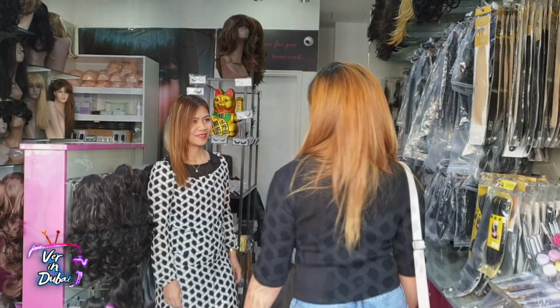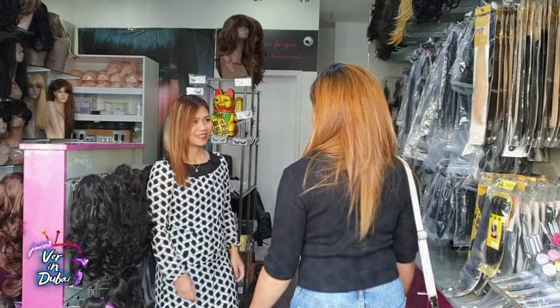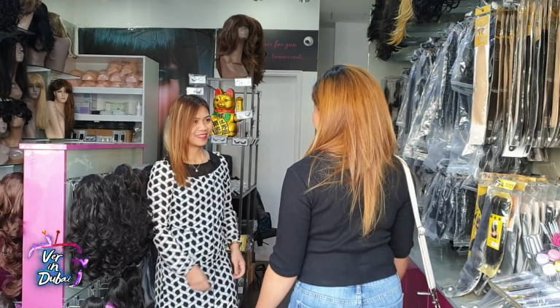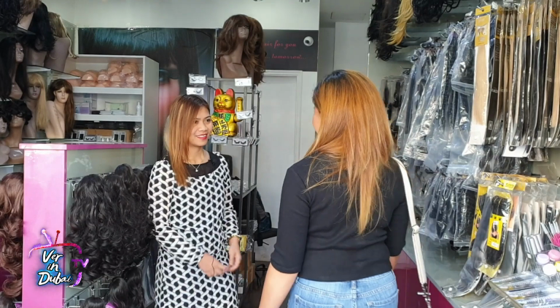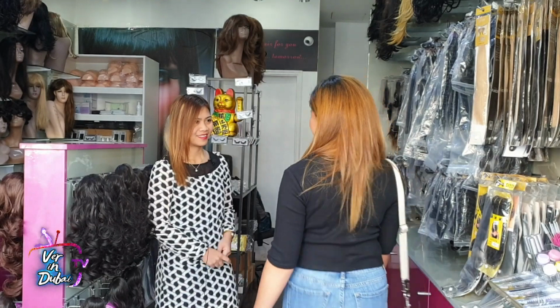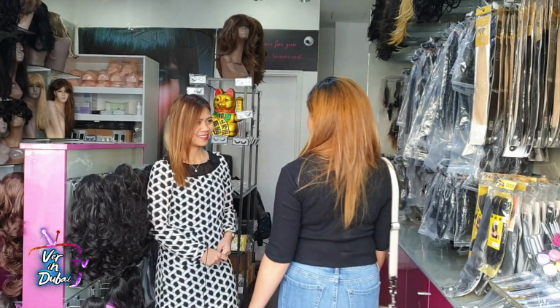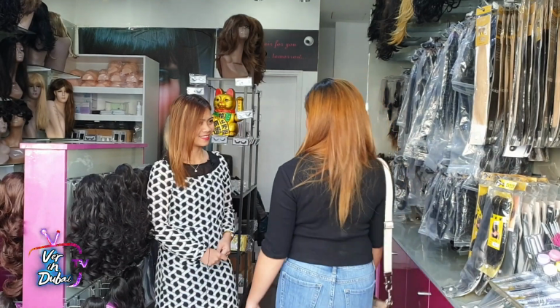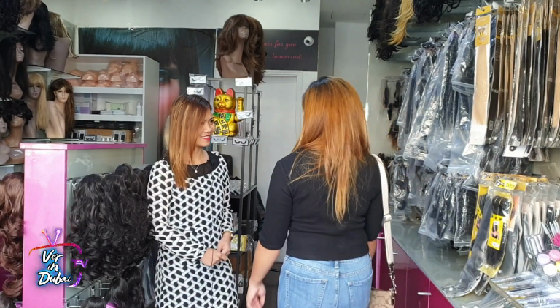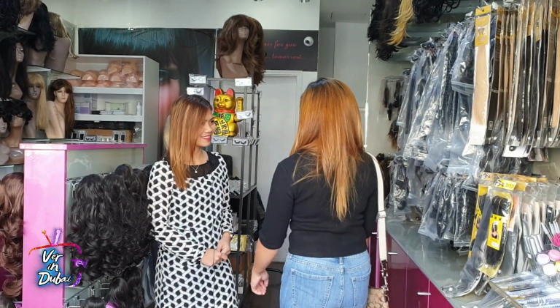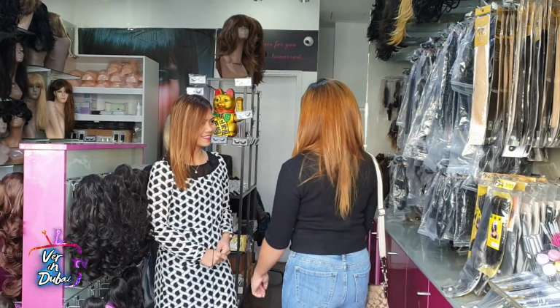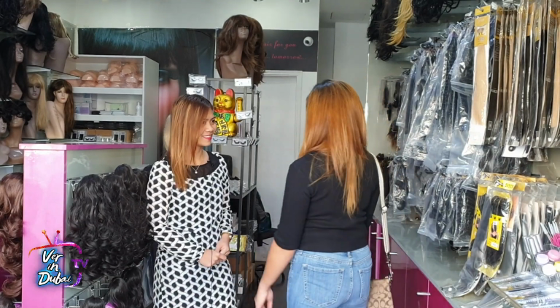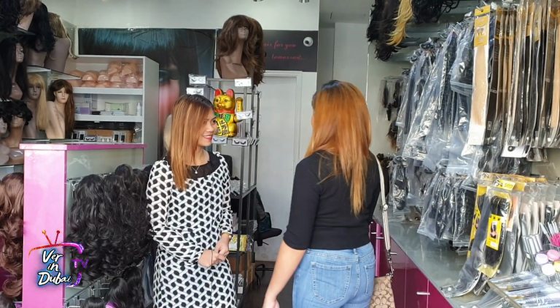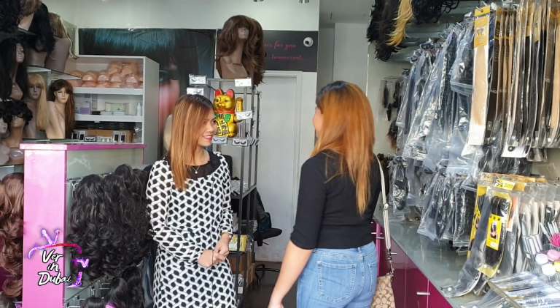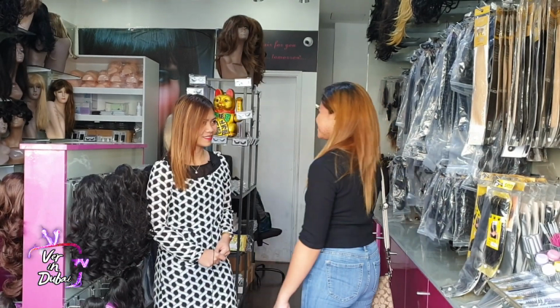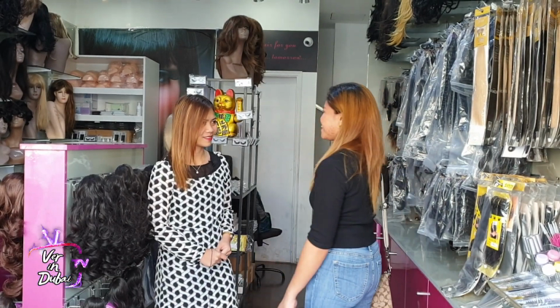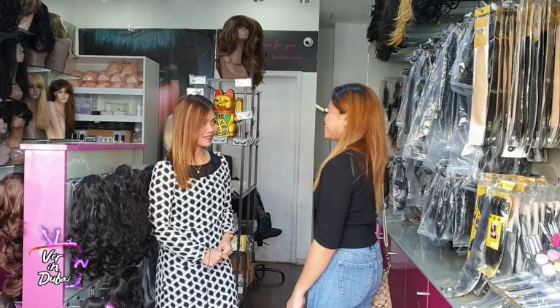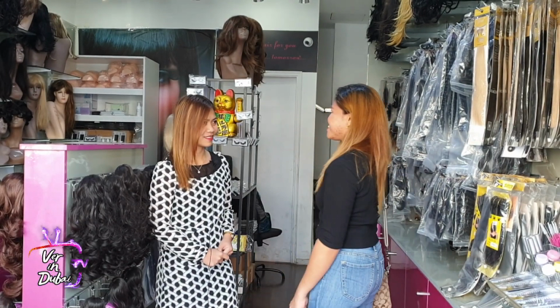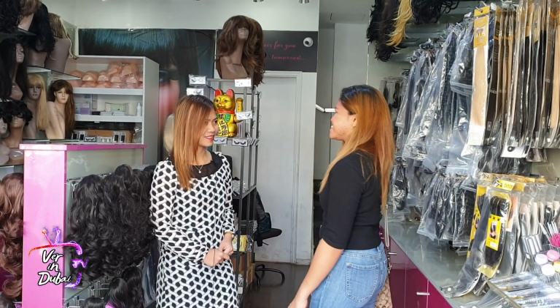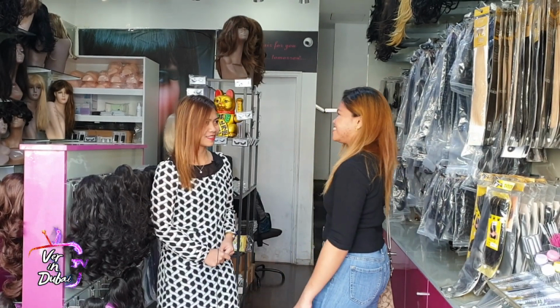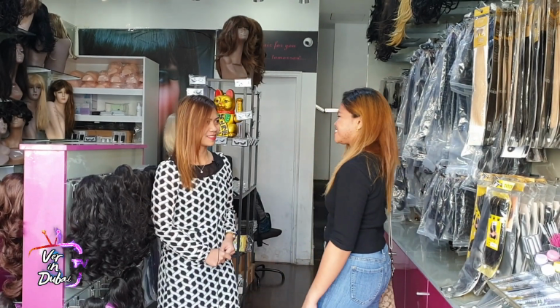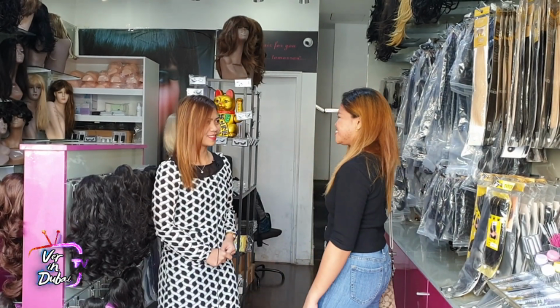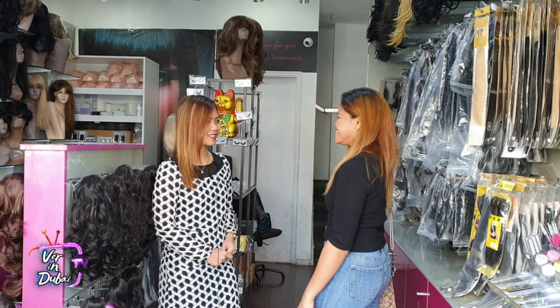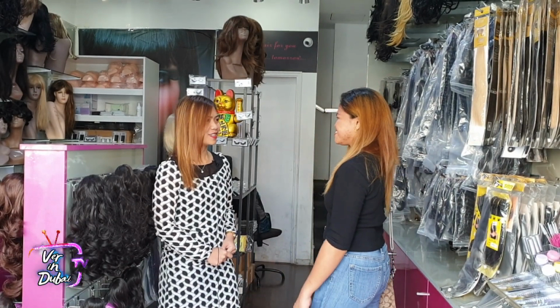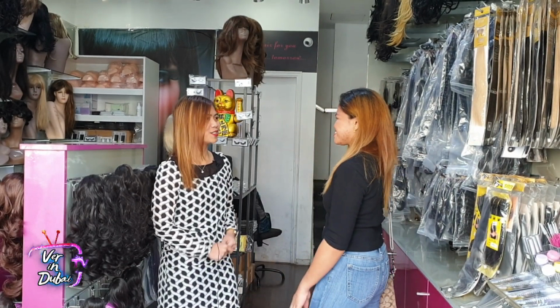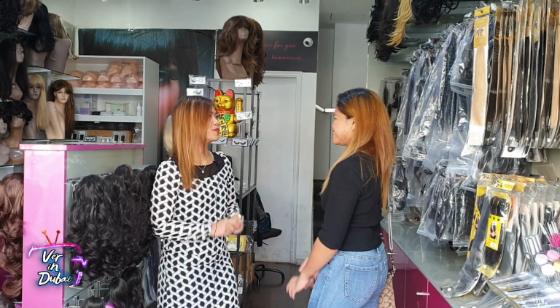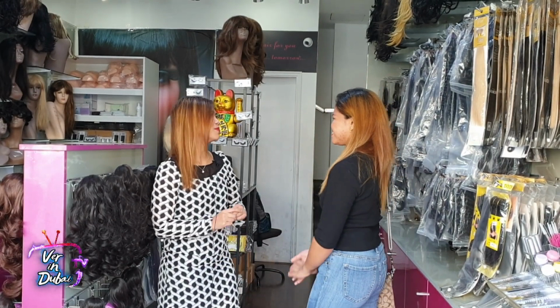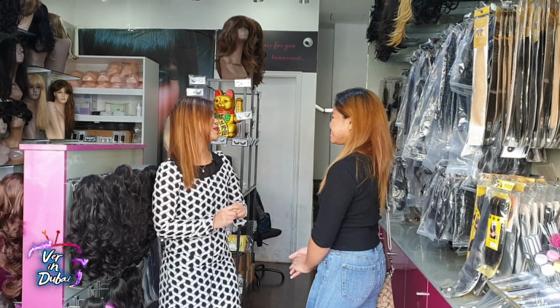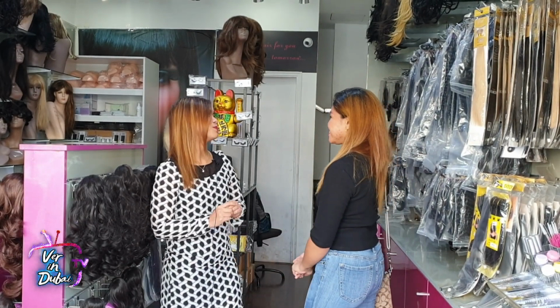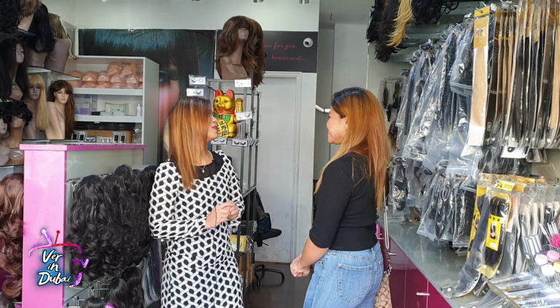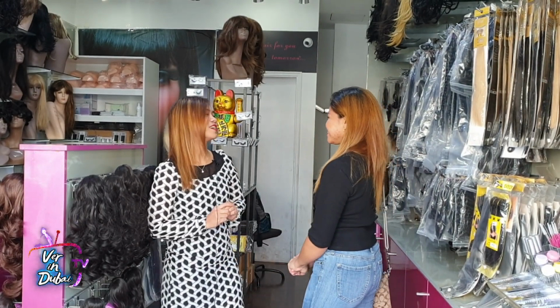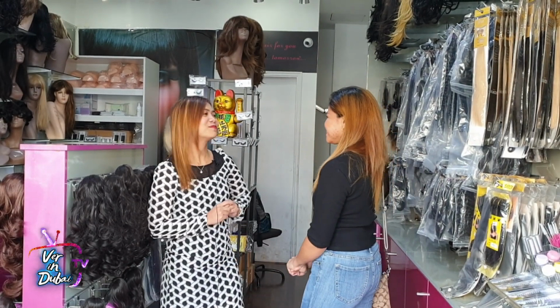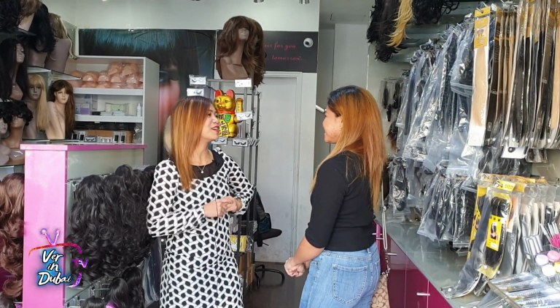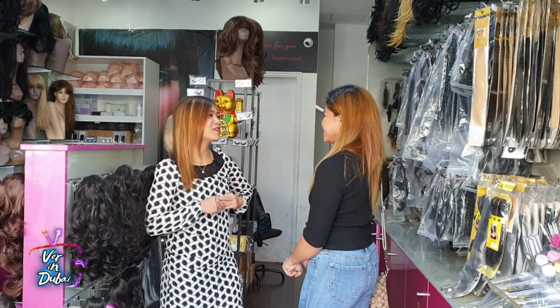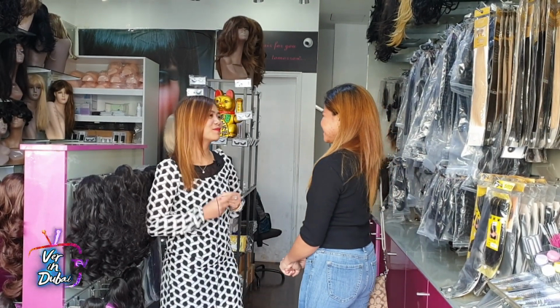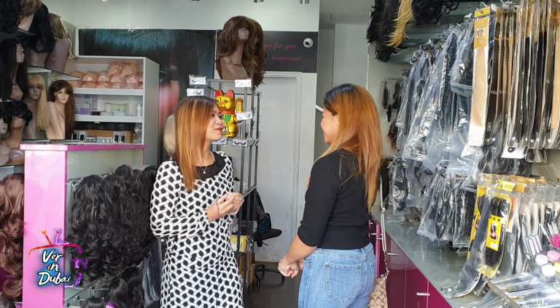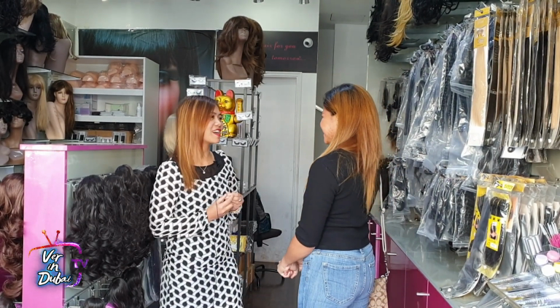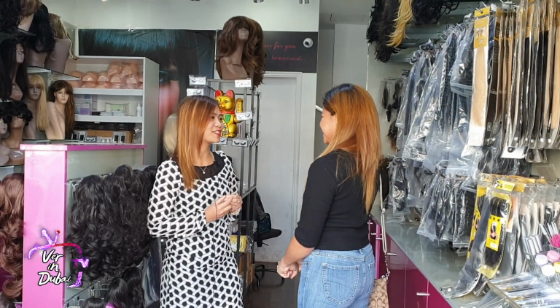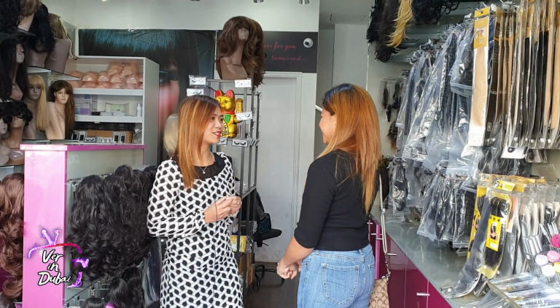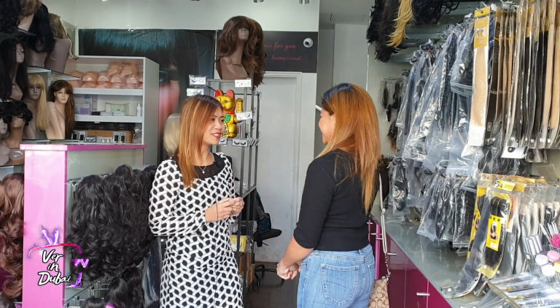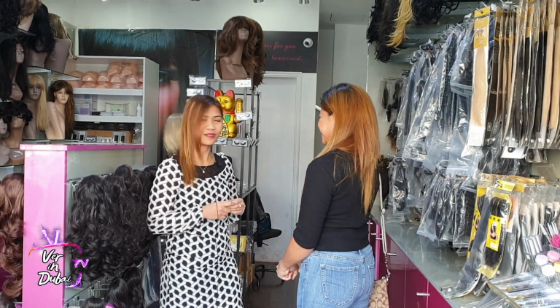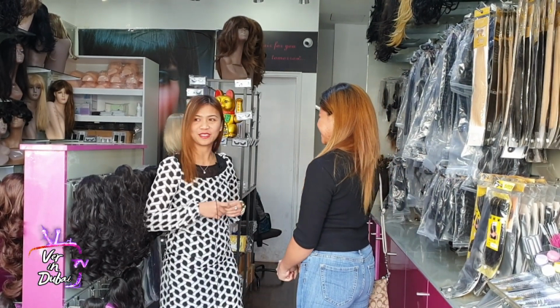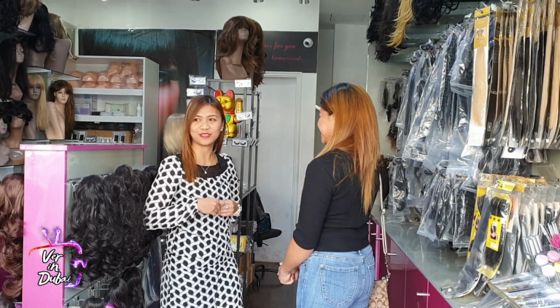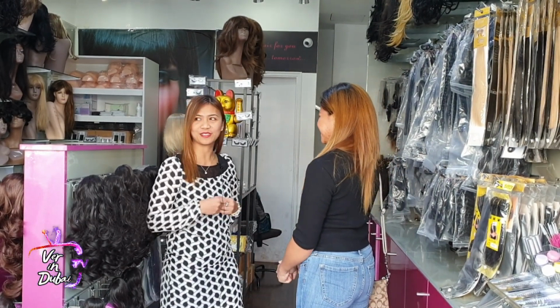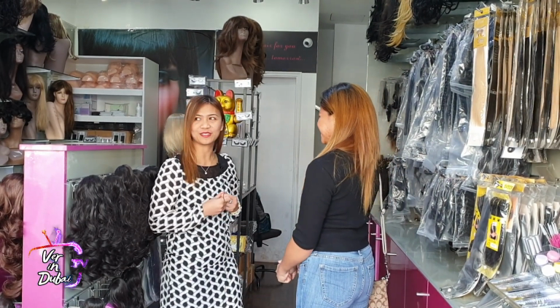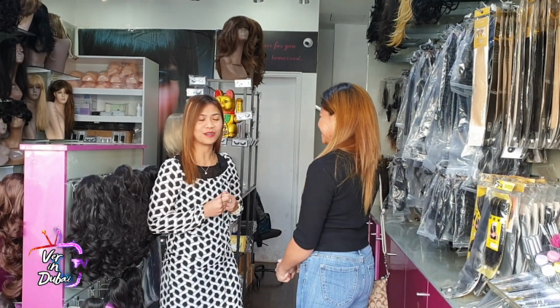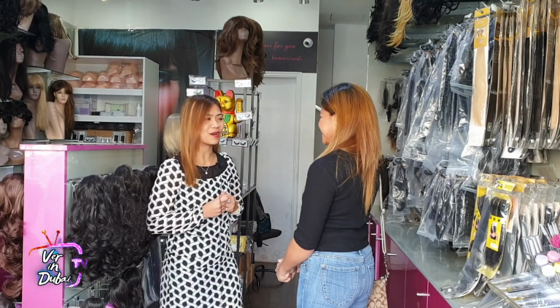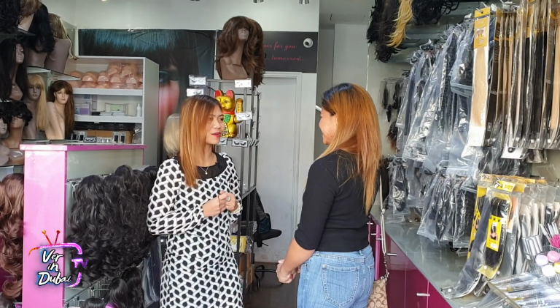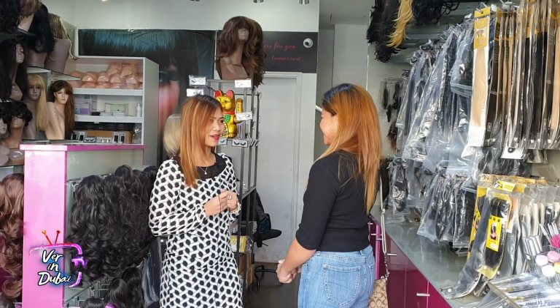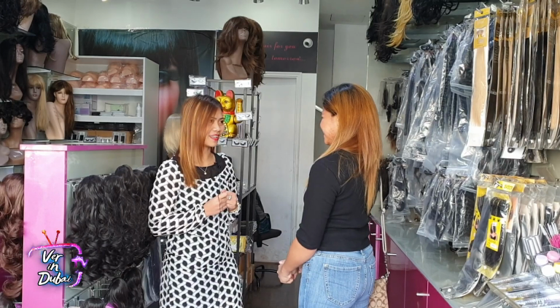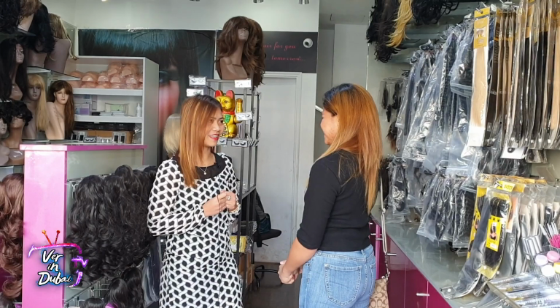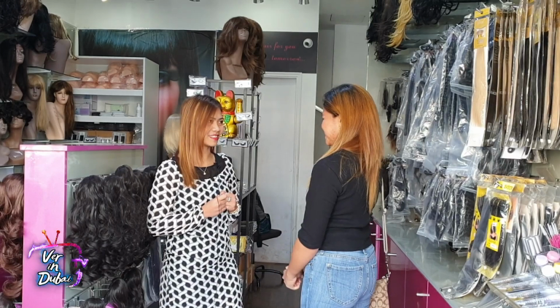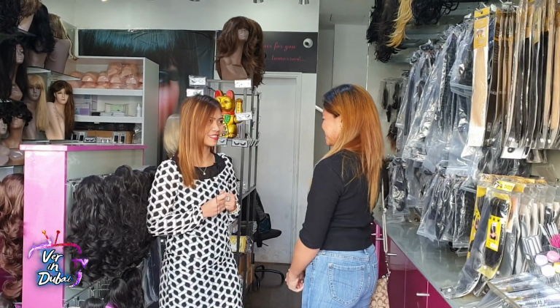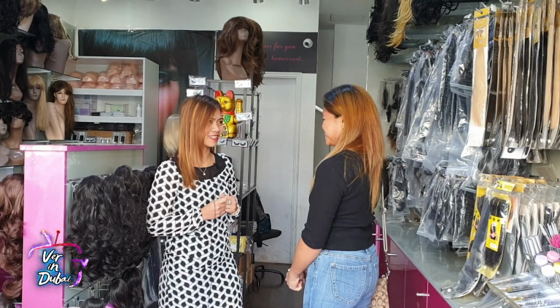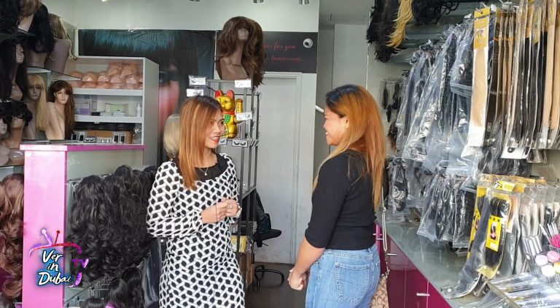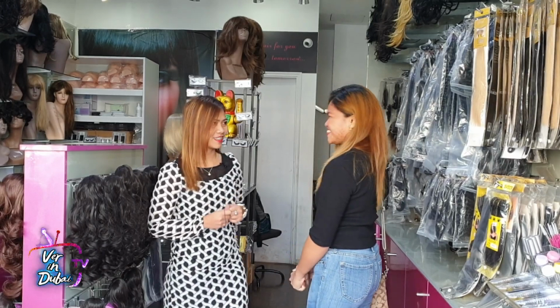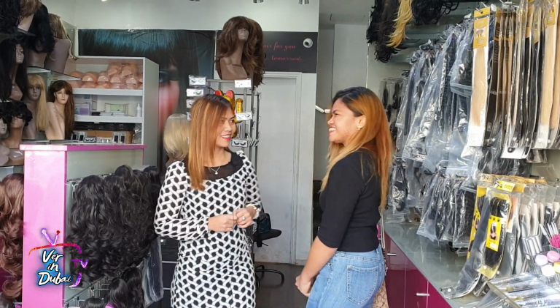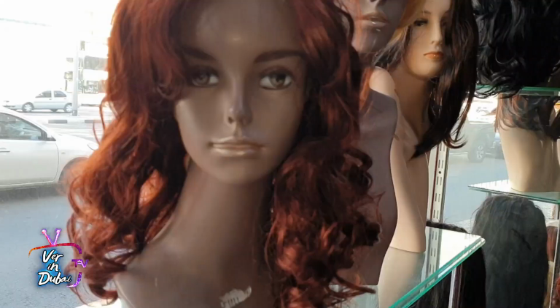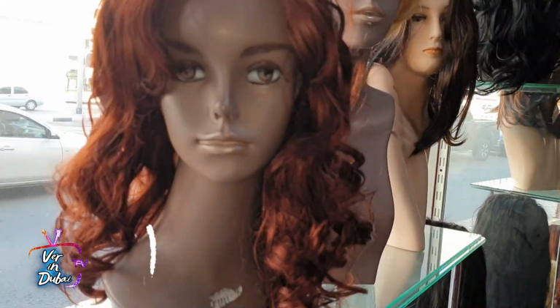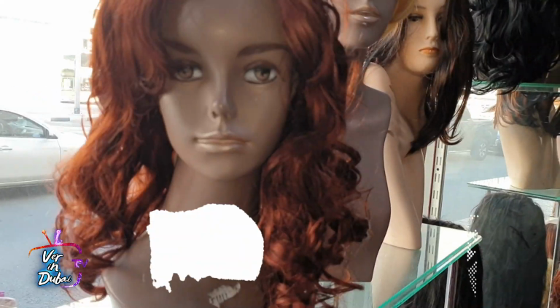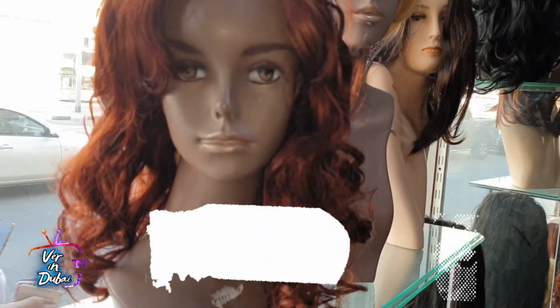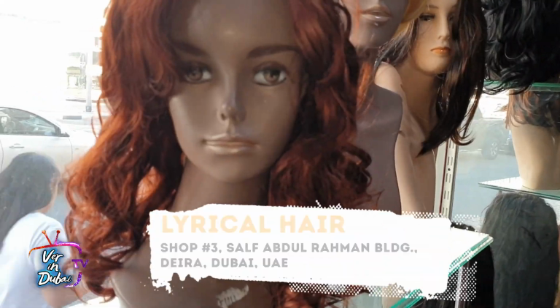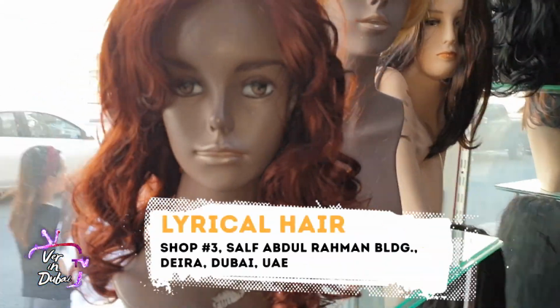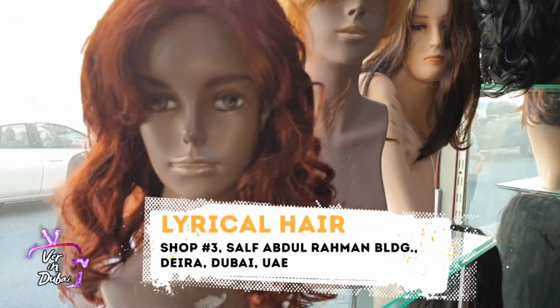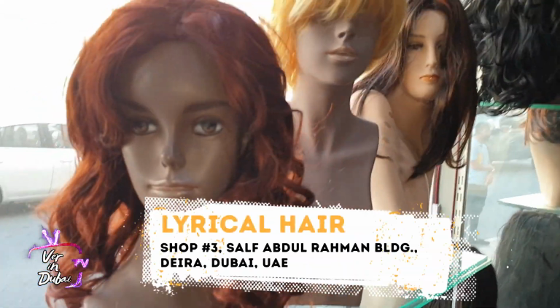Hi! I'm looking for hair extensions. Sure, ma'am! We are very pleased to introduce you to our products. Sure, thank you!